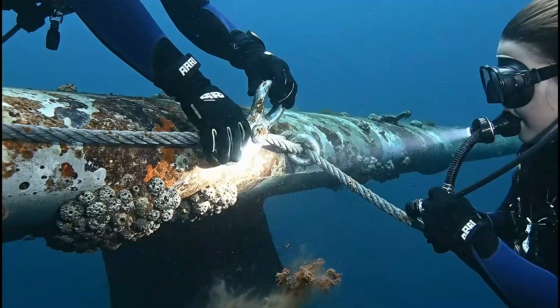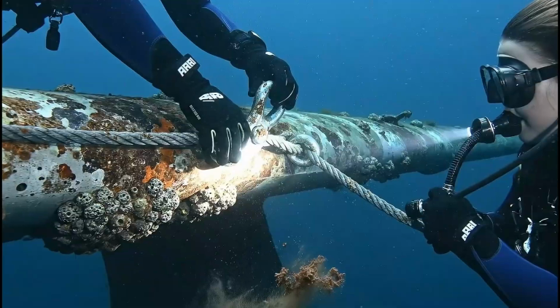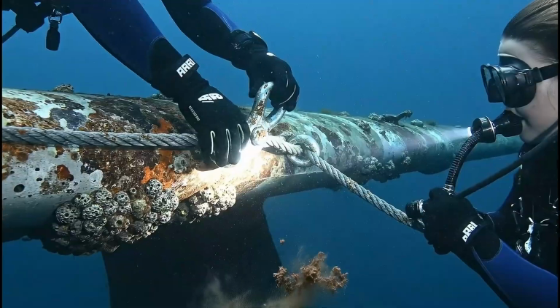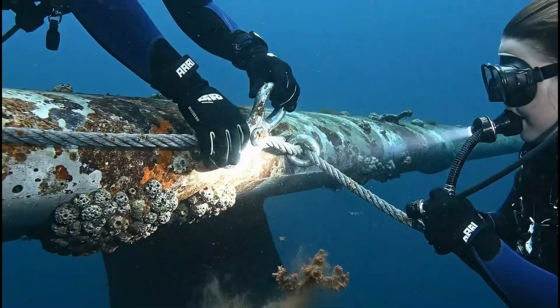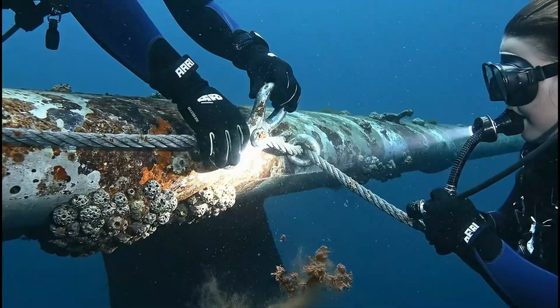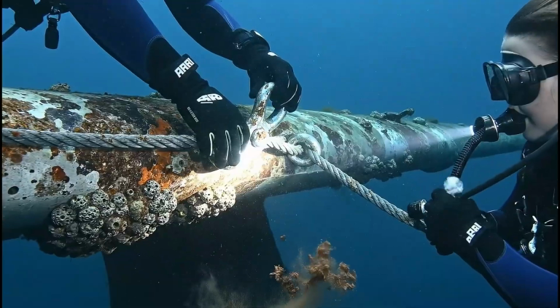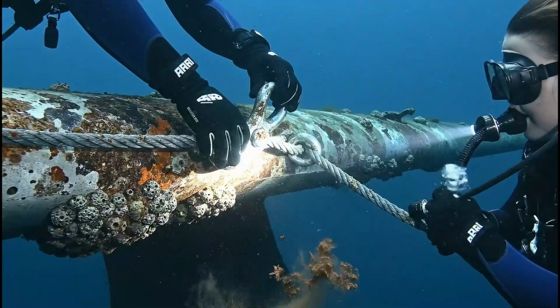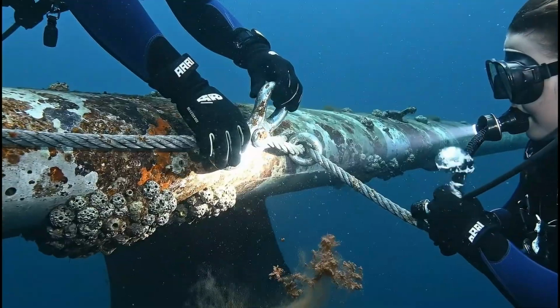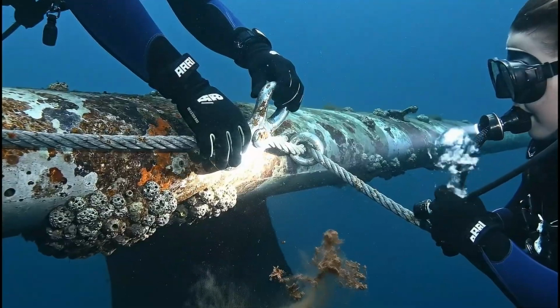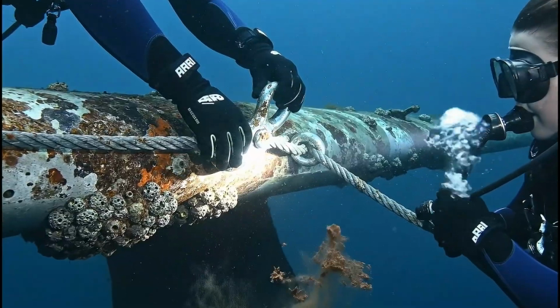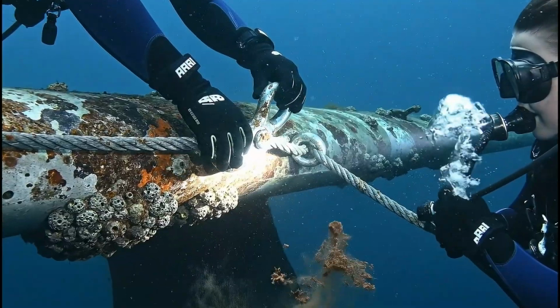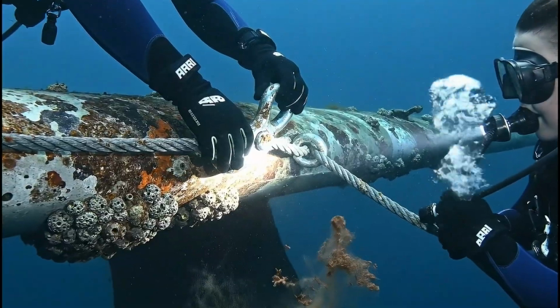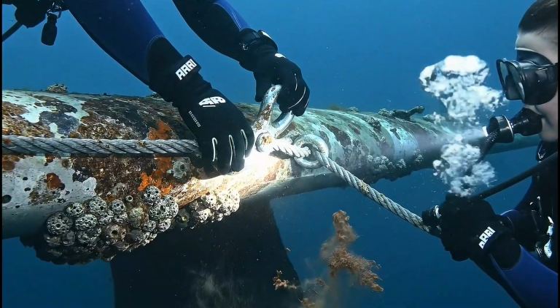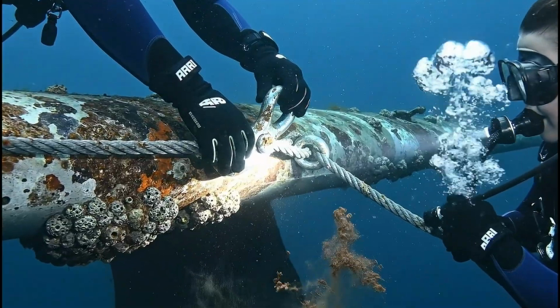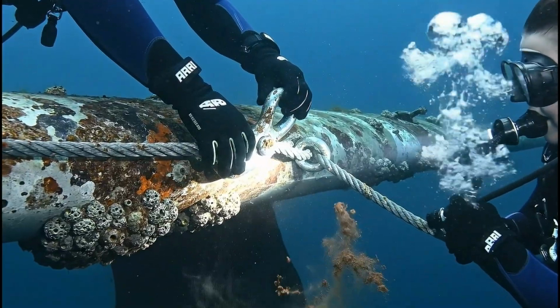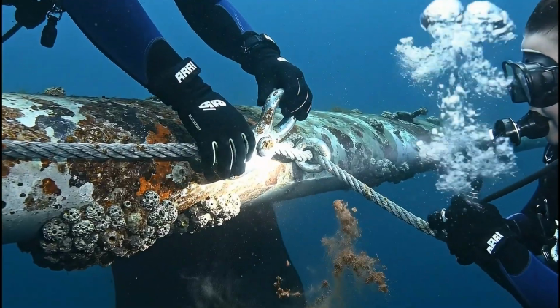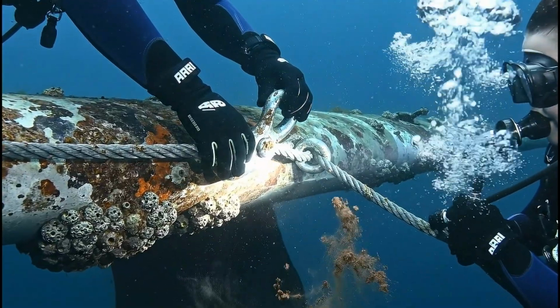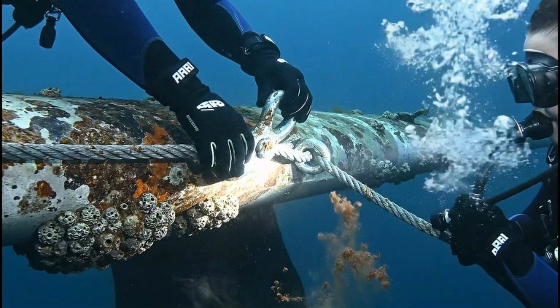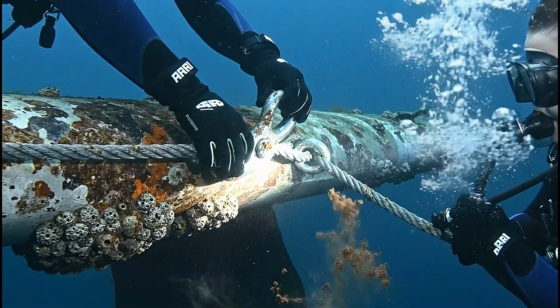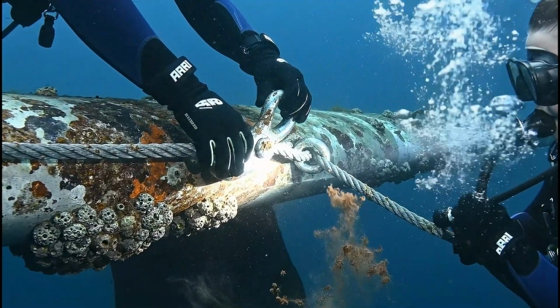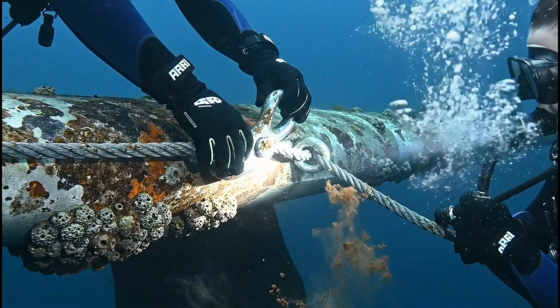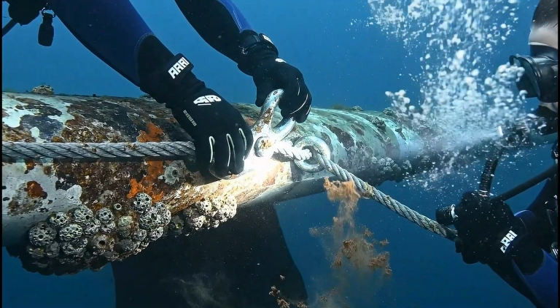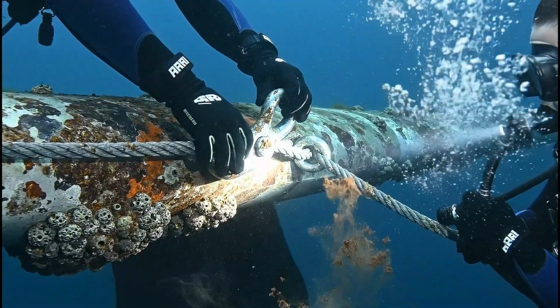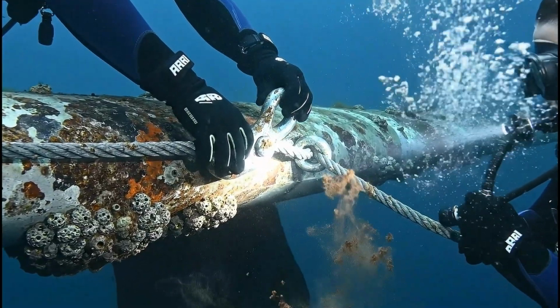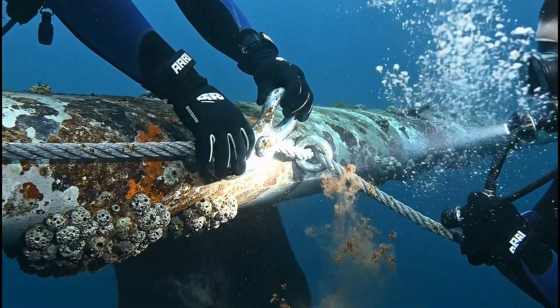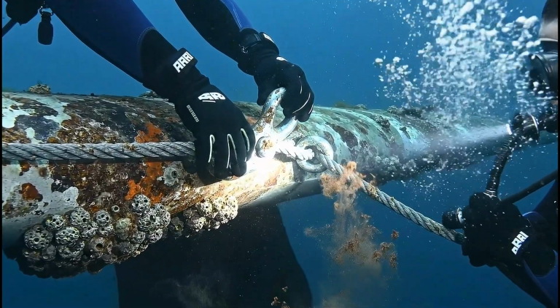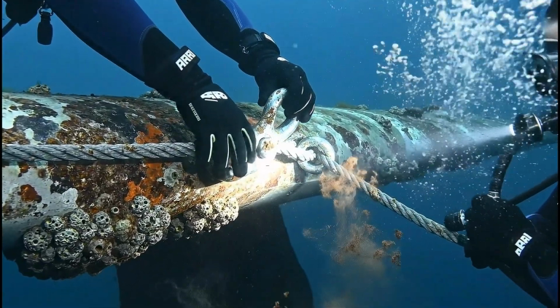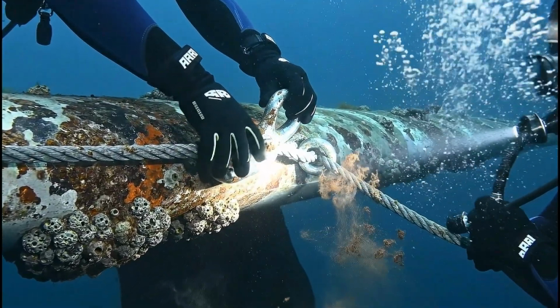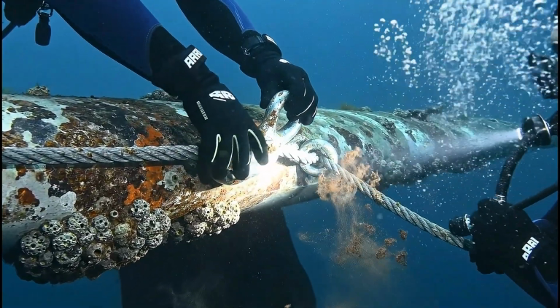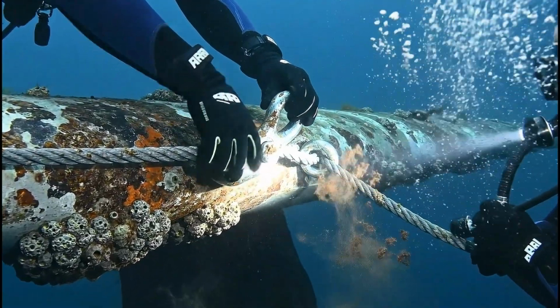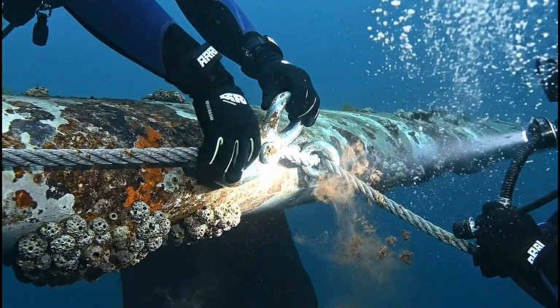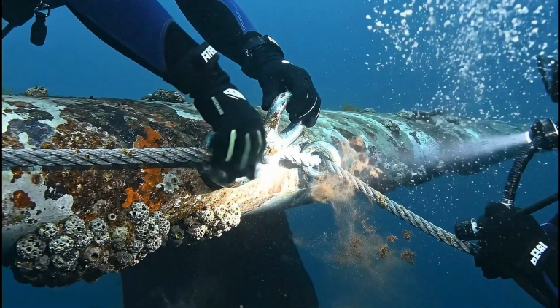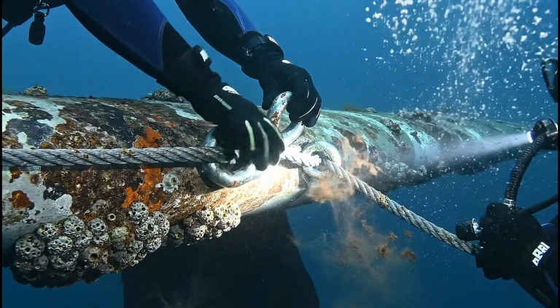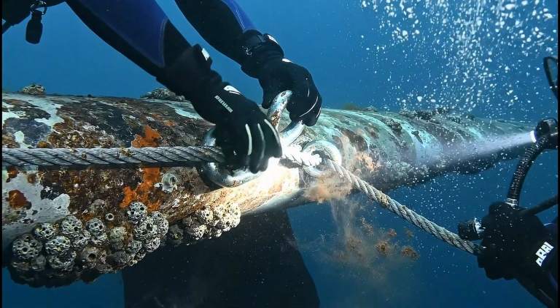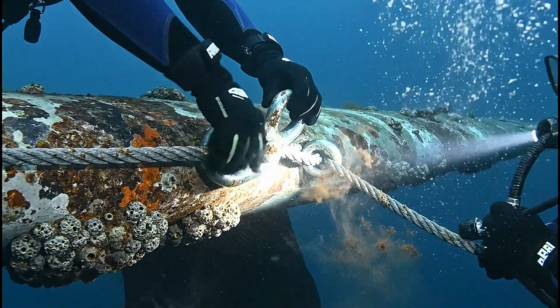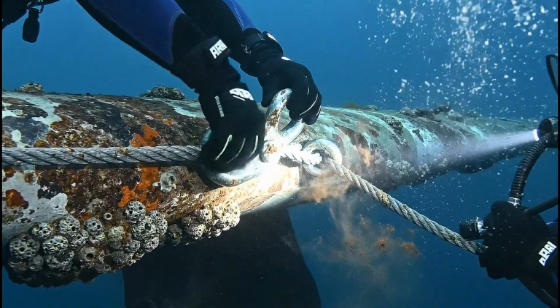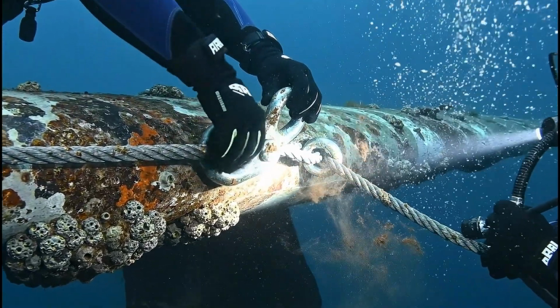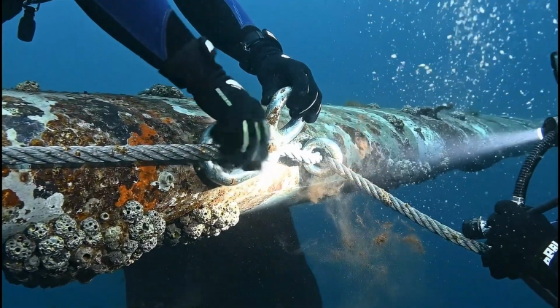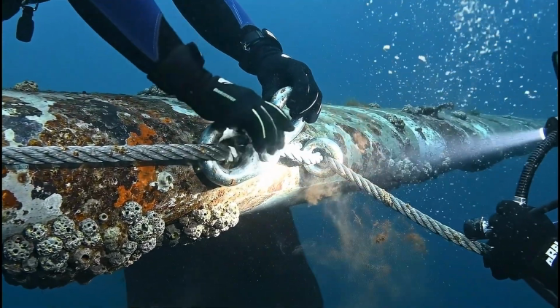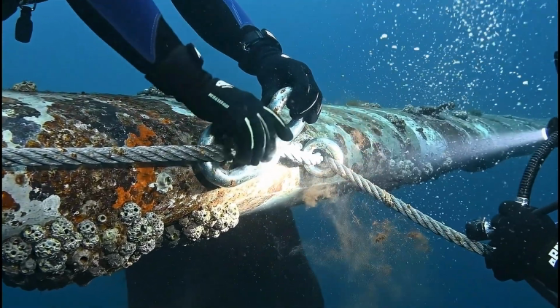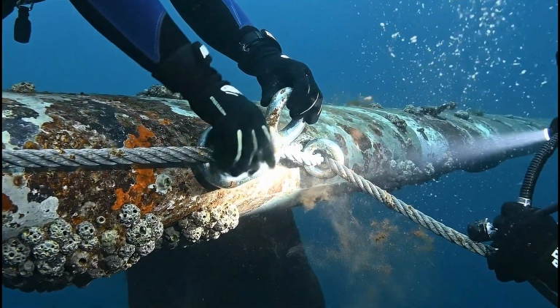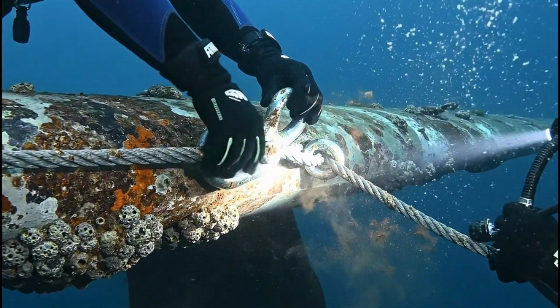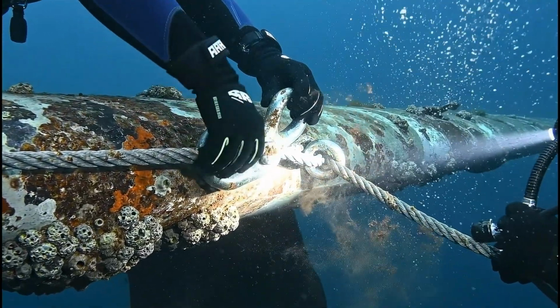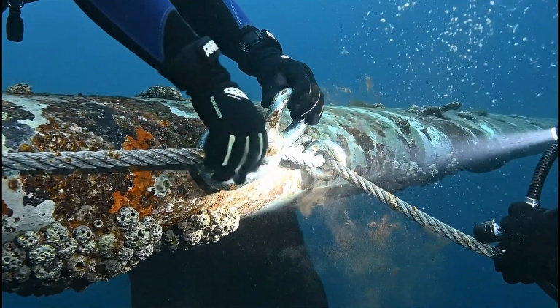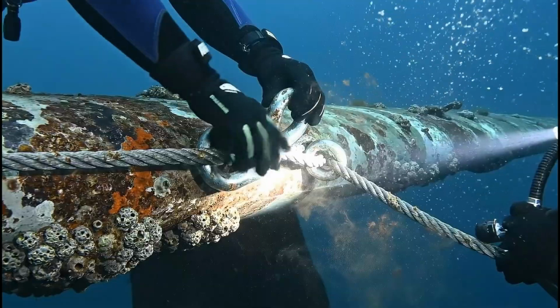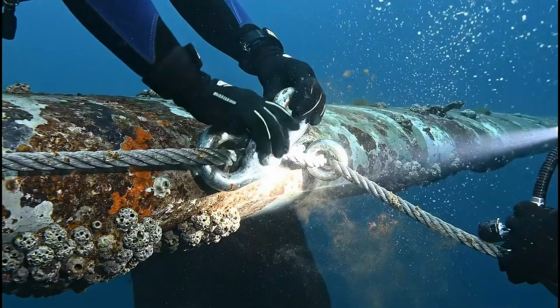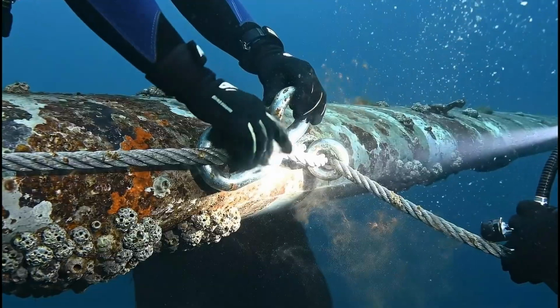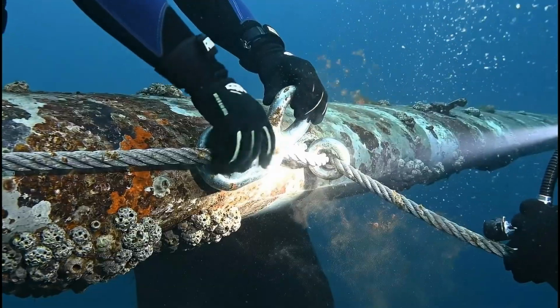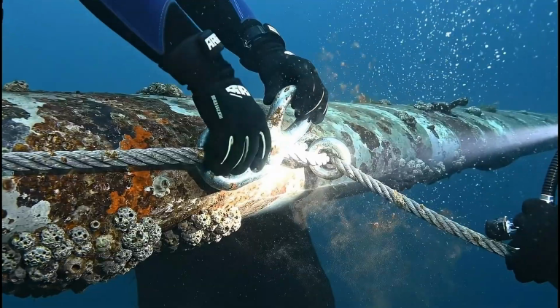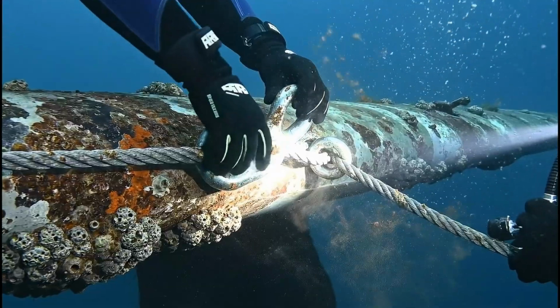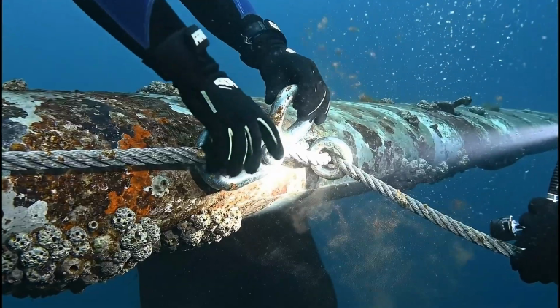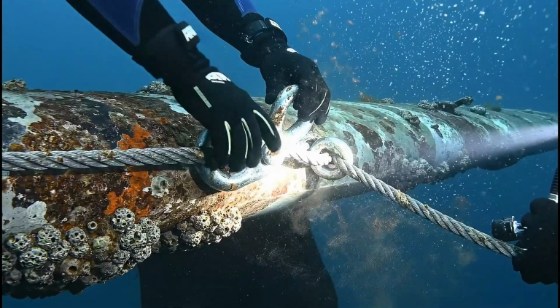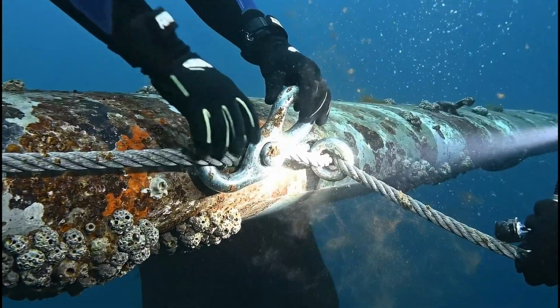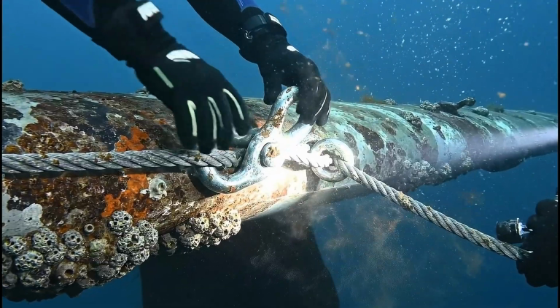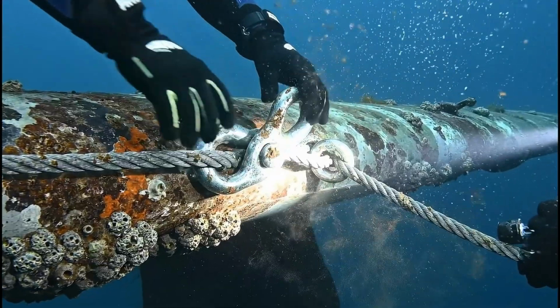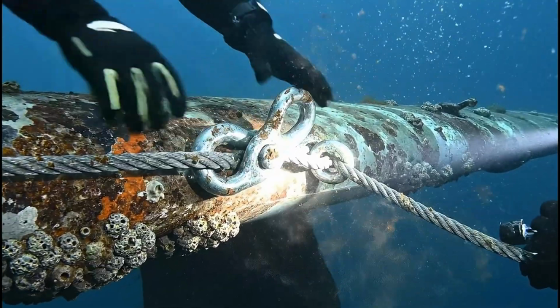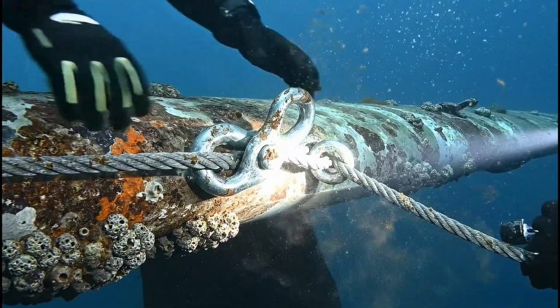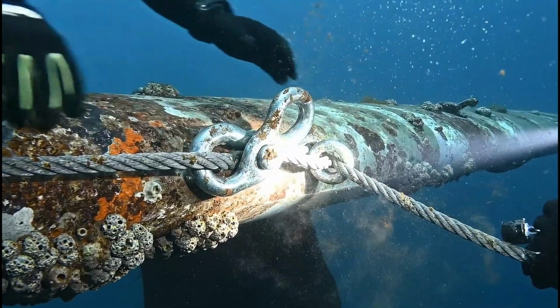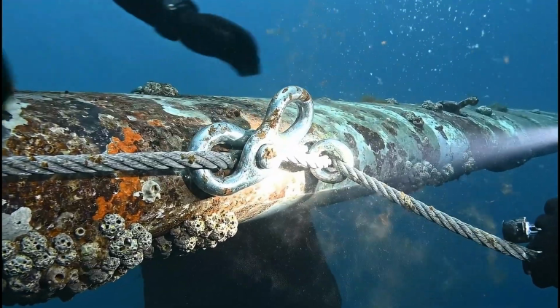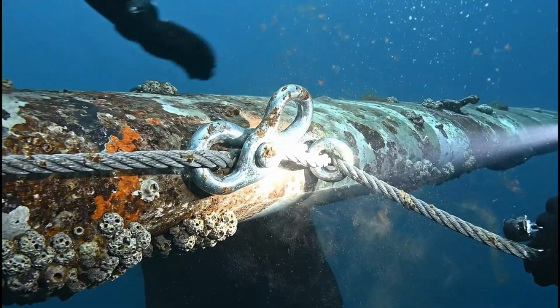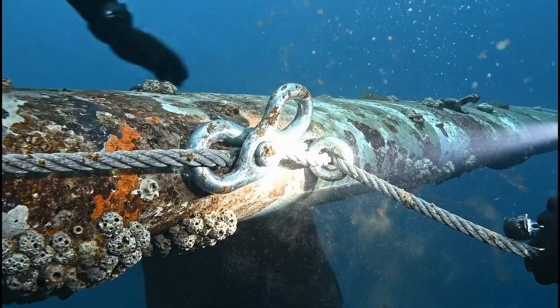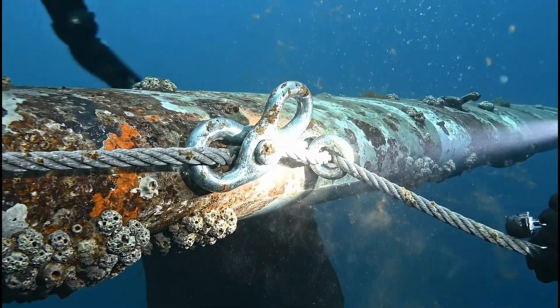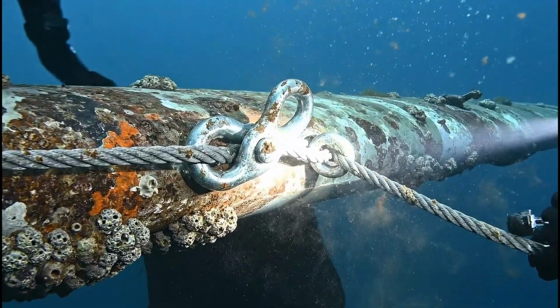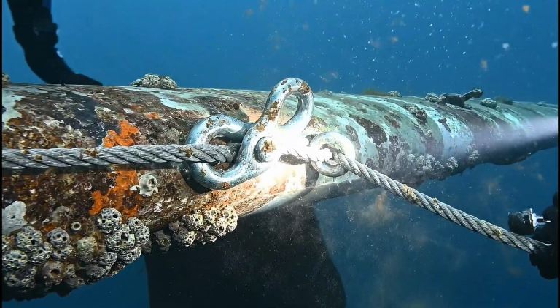Securing the shackle is a critical step in the recovery. The spar, while corroded, is structurally sound enough to bear the load.